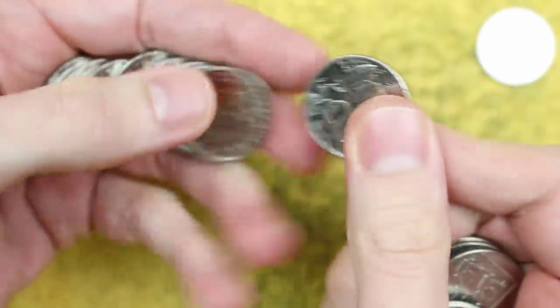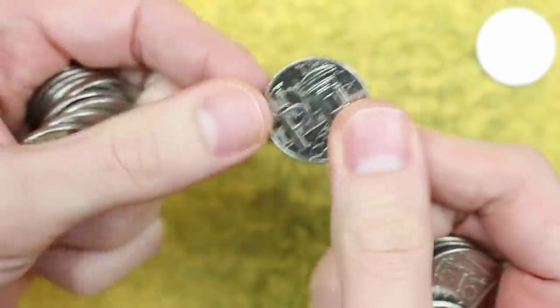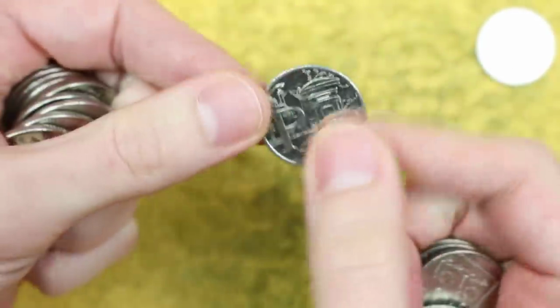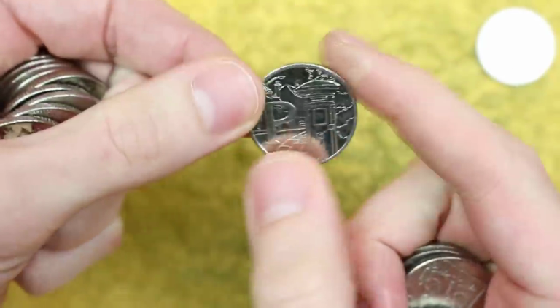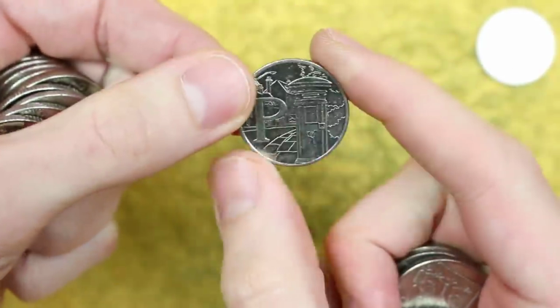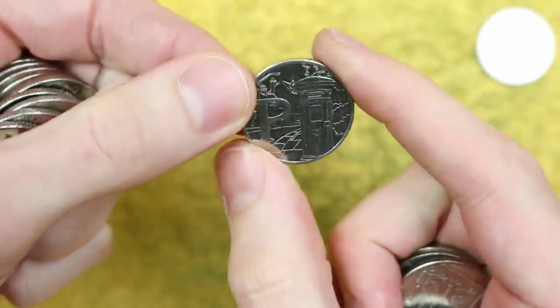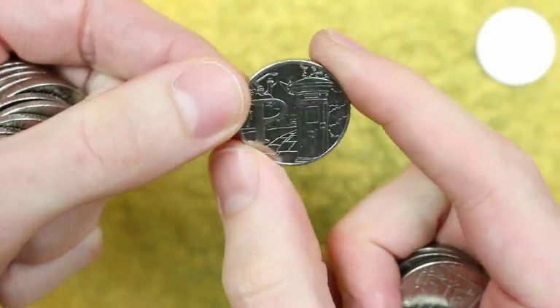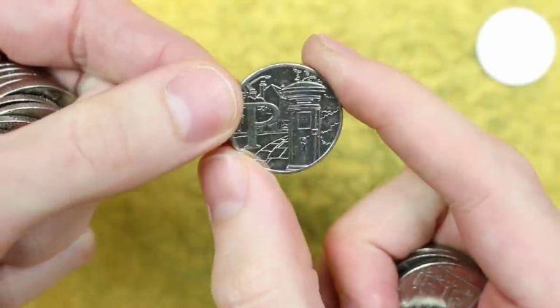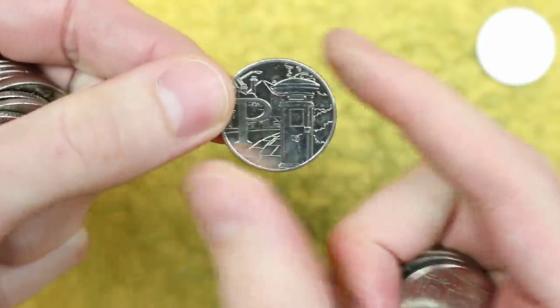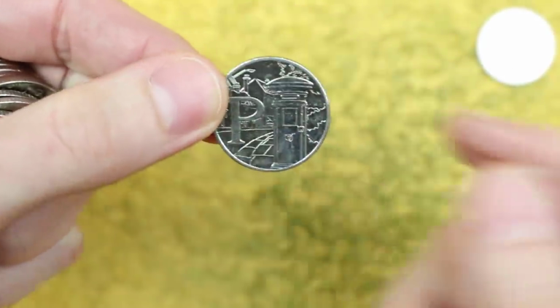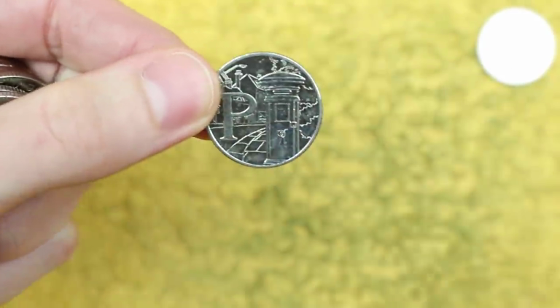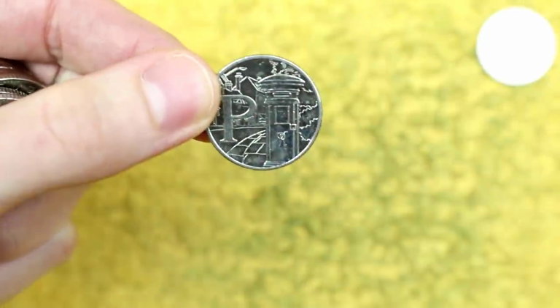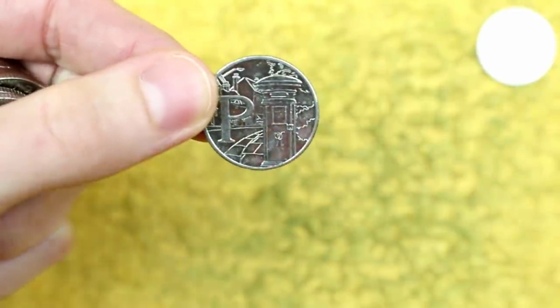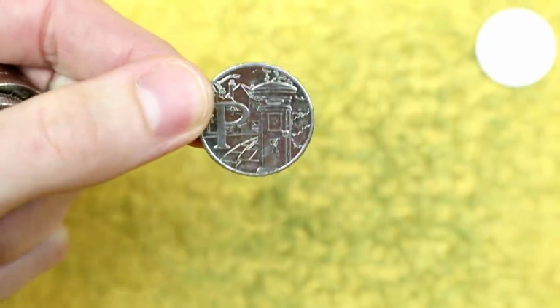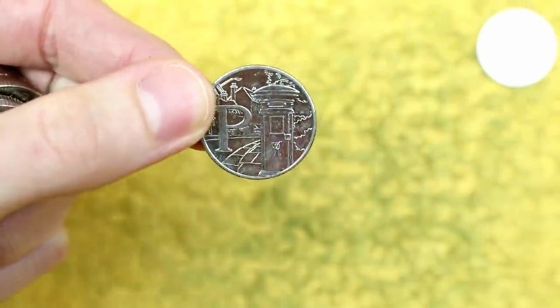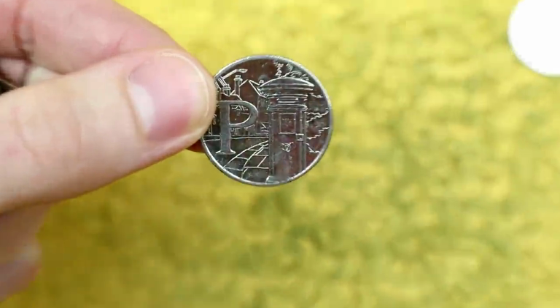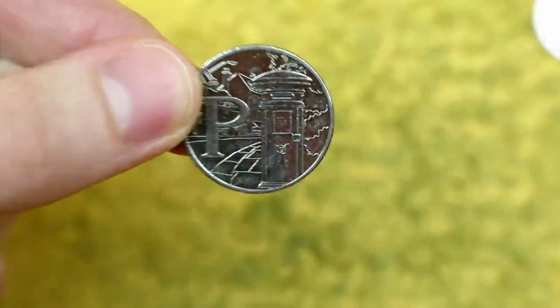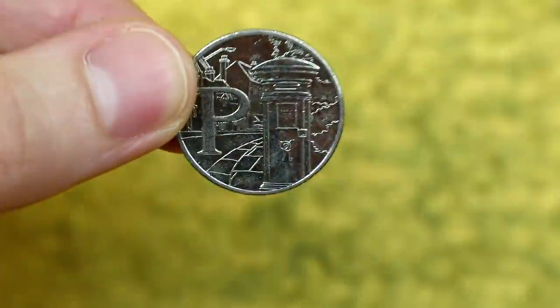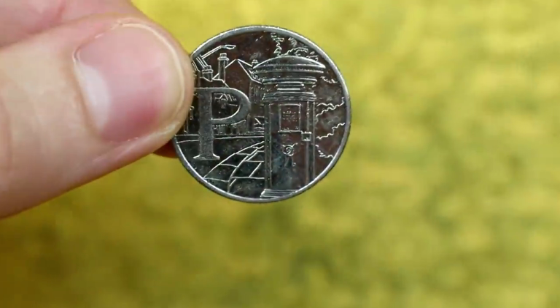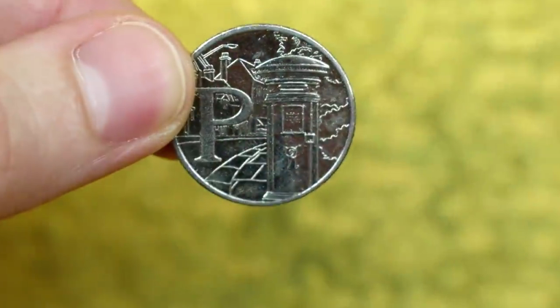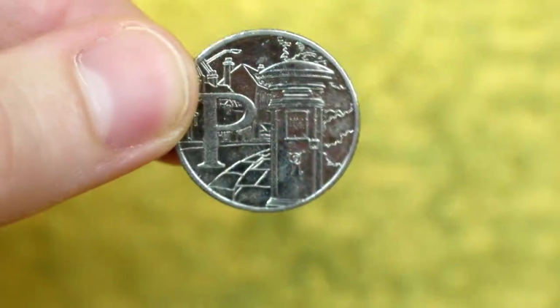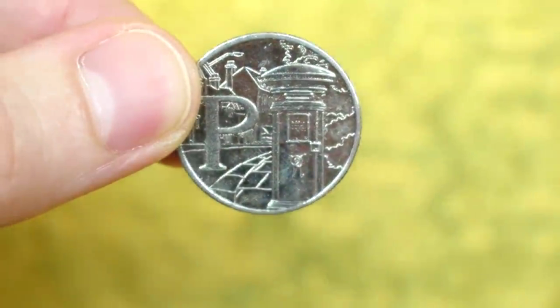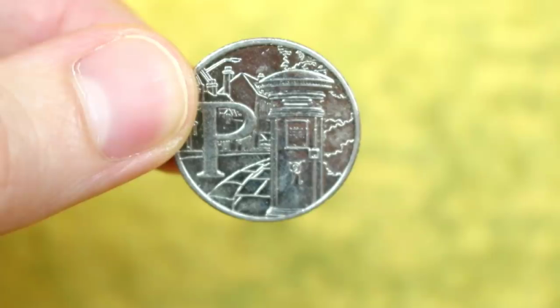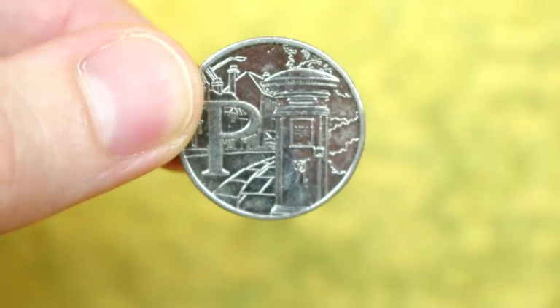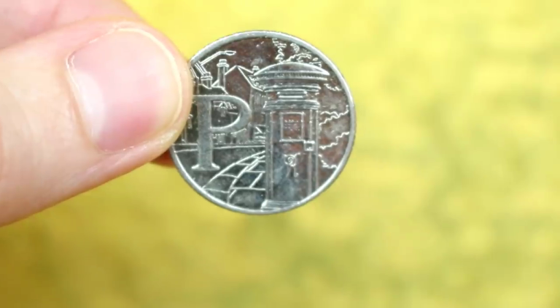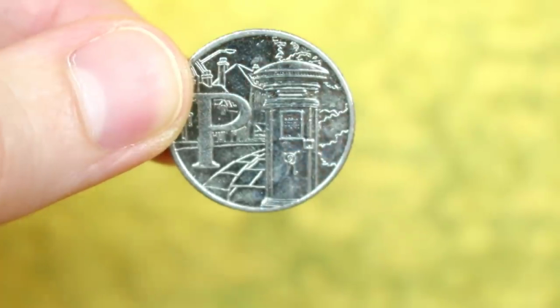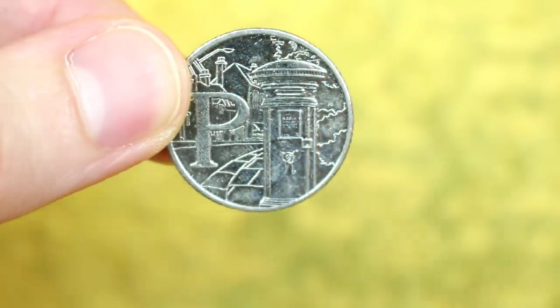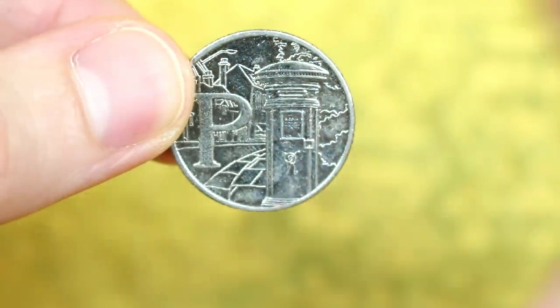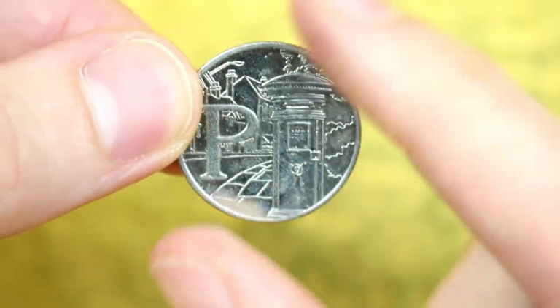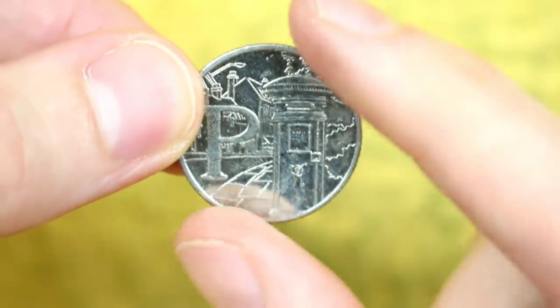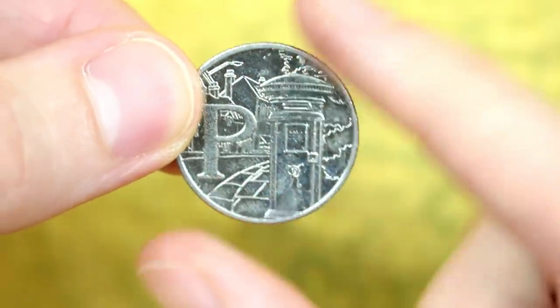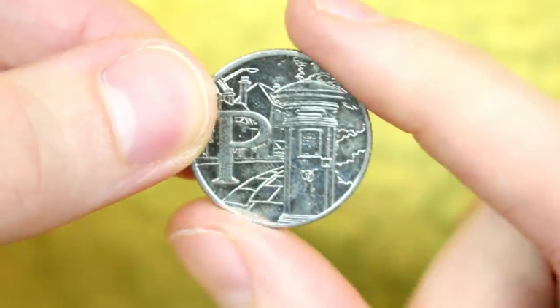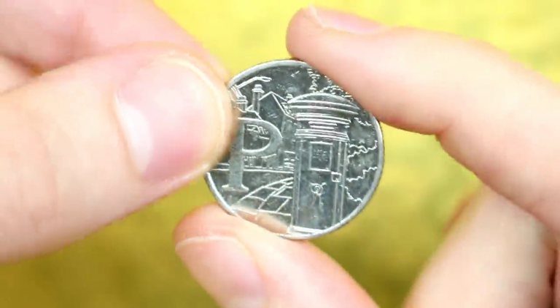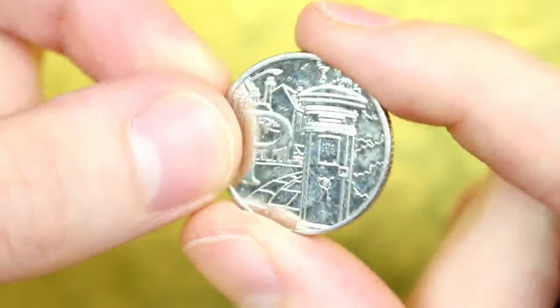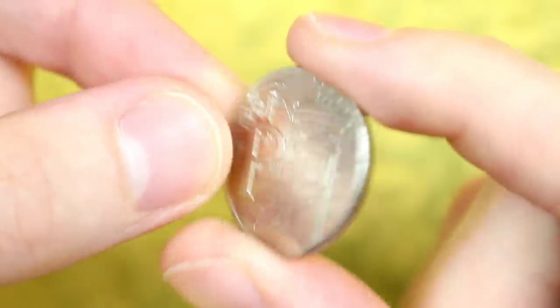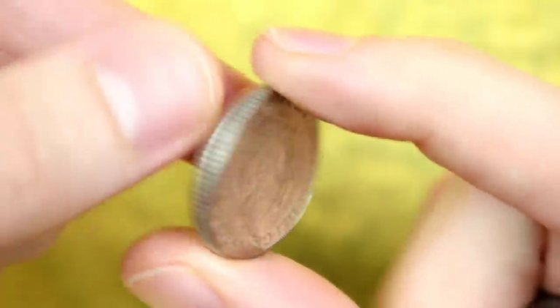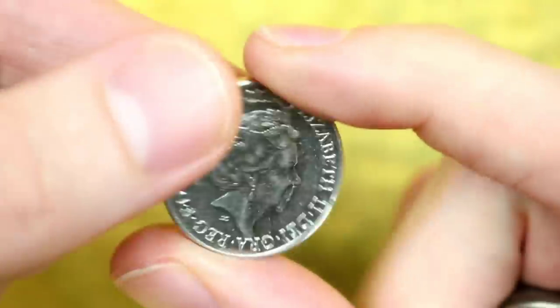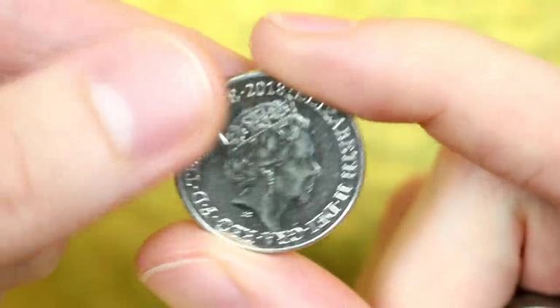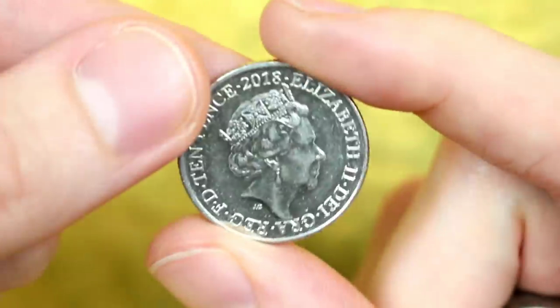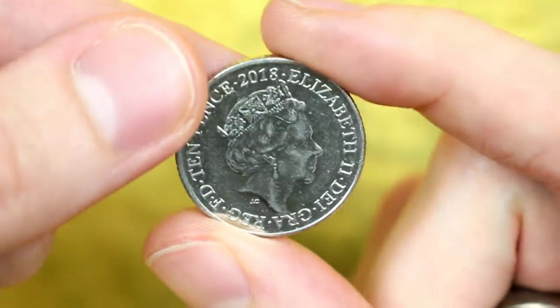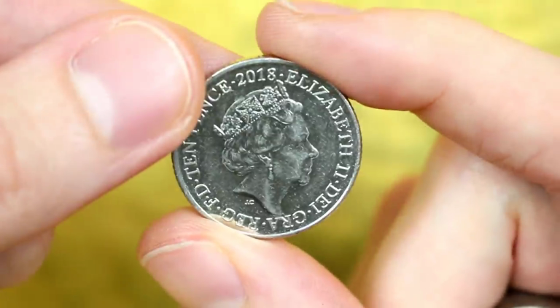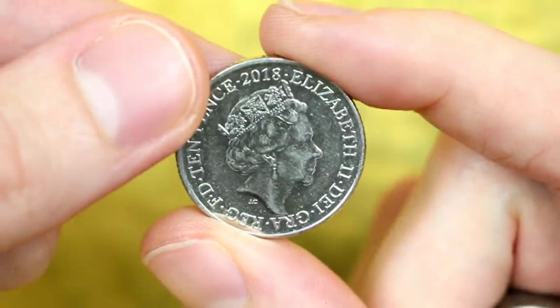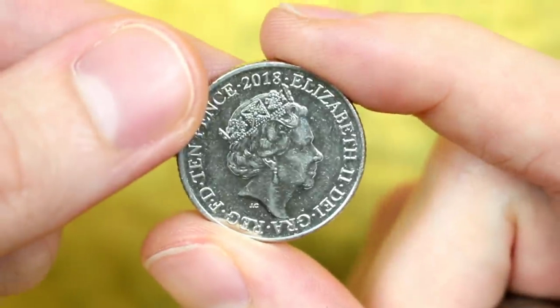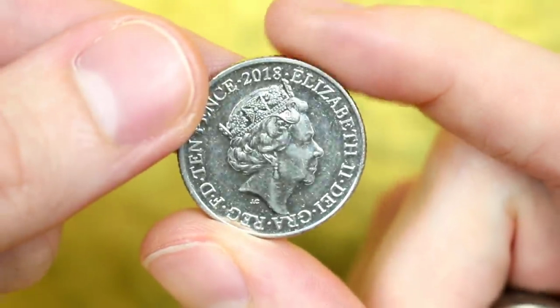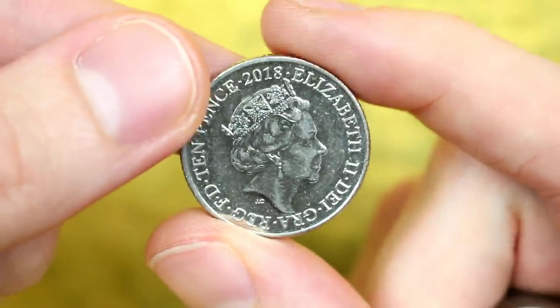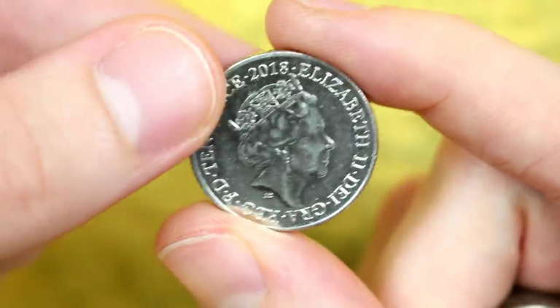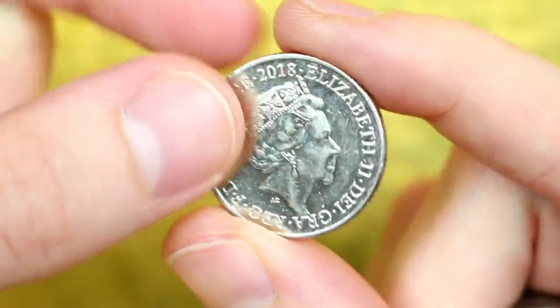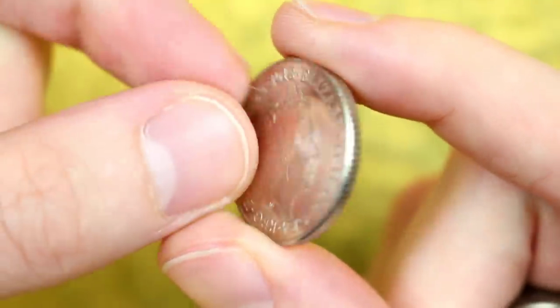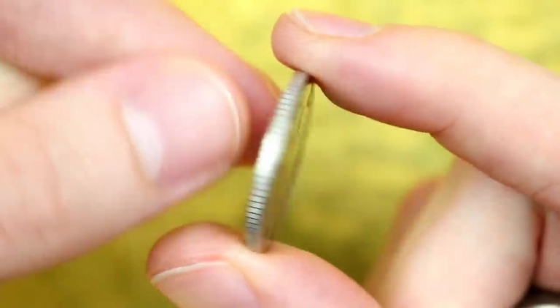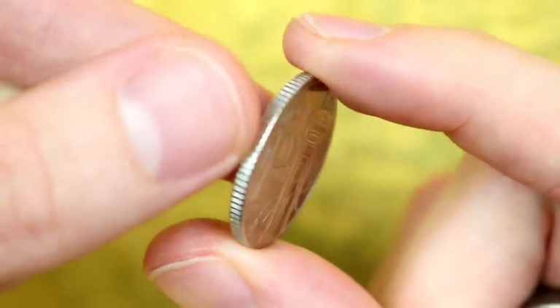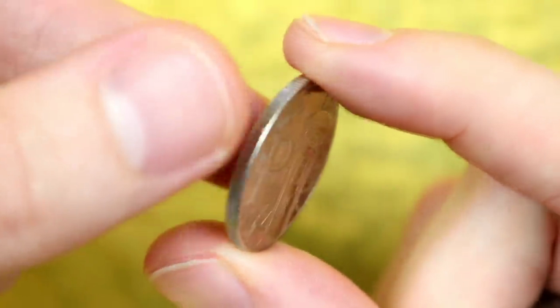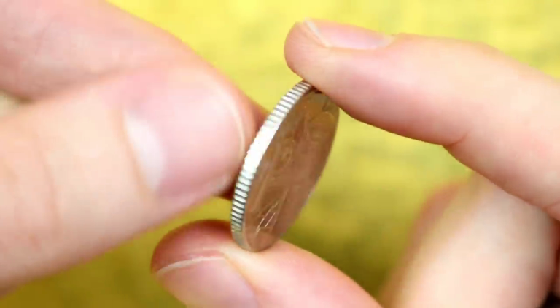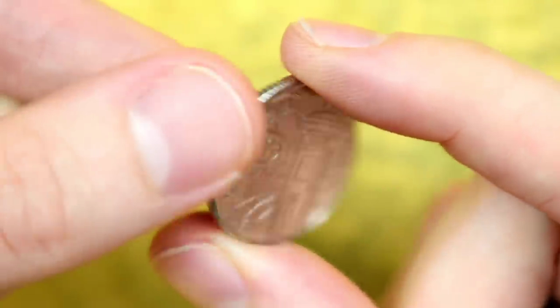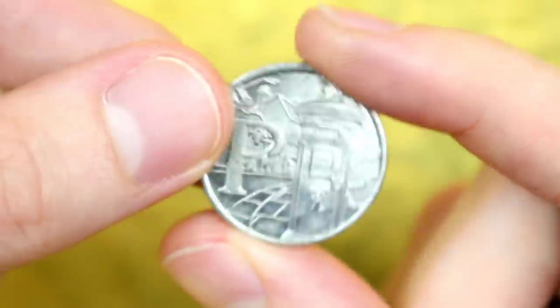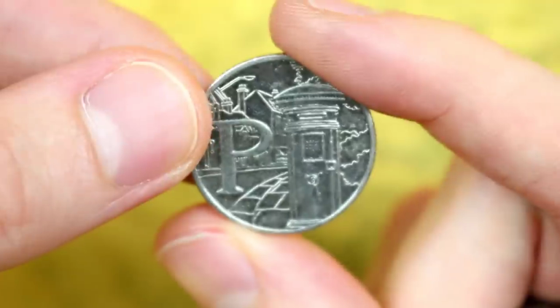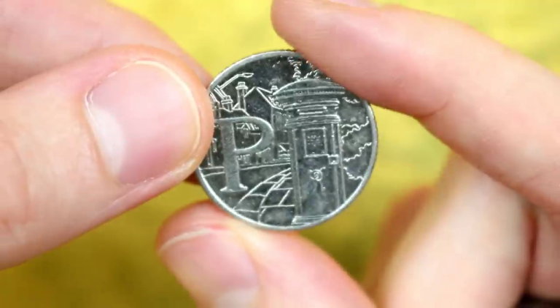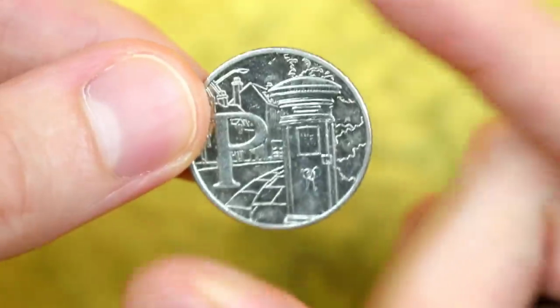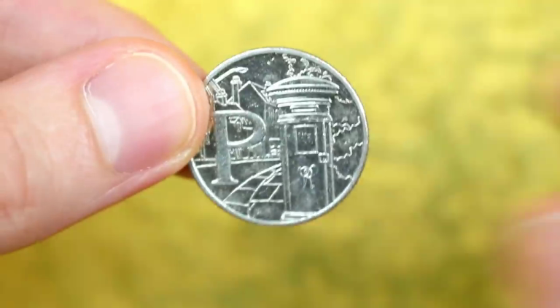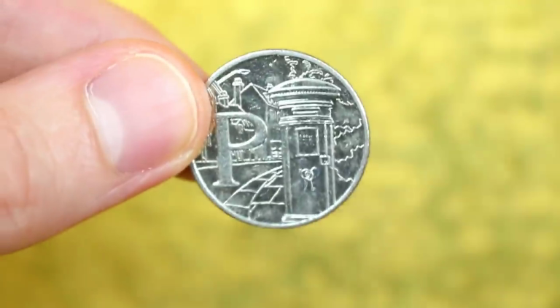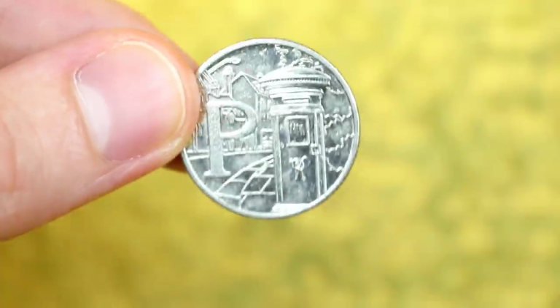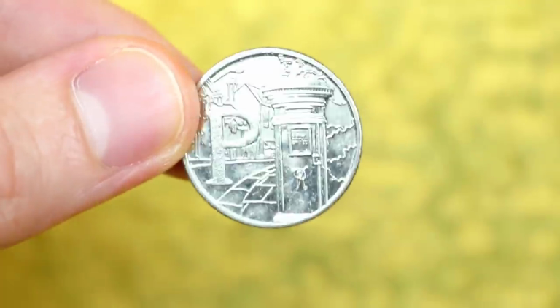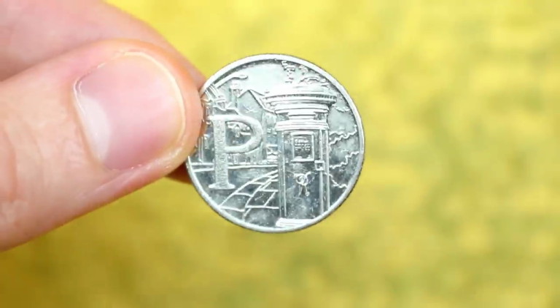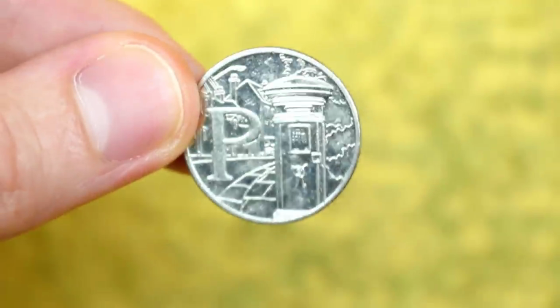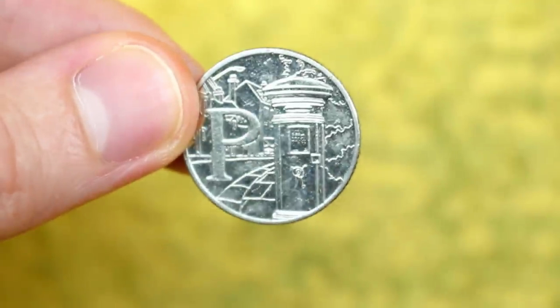Oh there we go, we got one! P for postbox. What year is it? 2018! Woohoo, we got one!